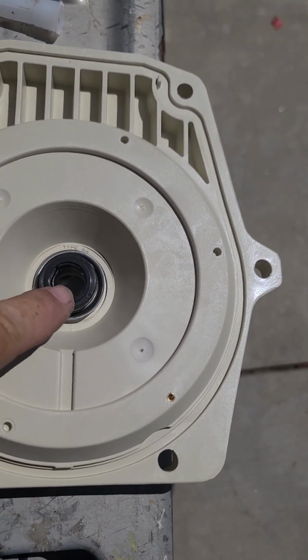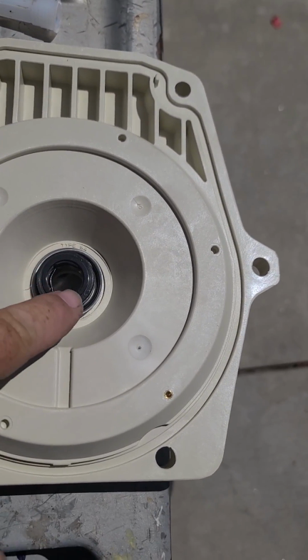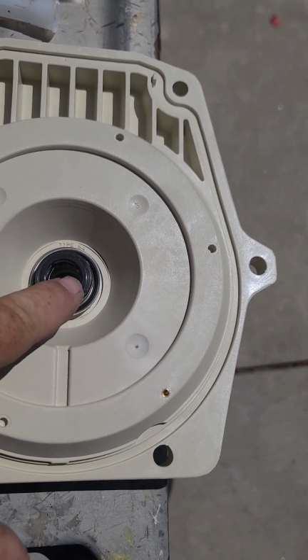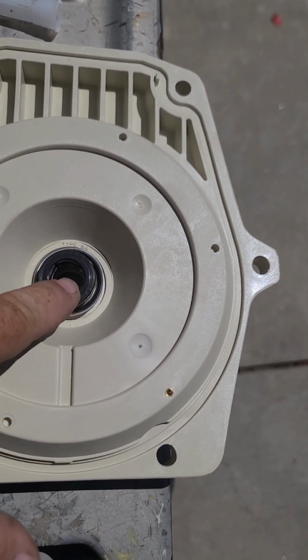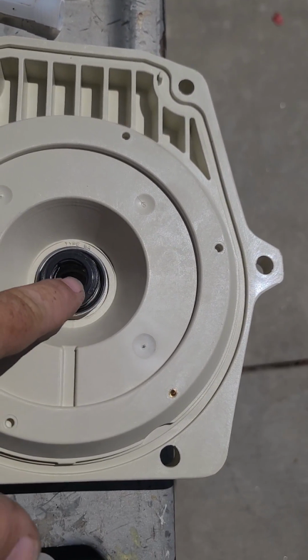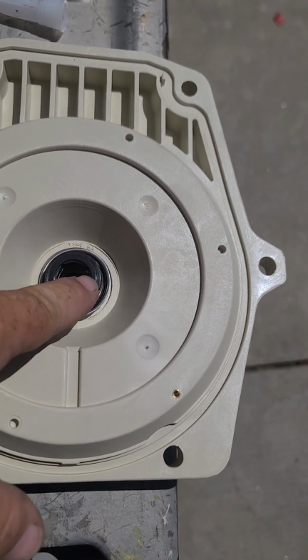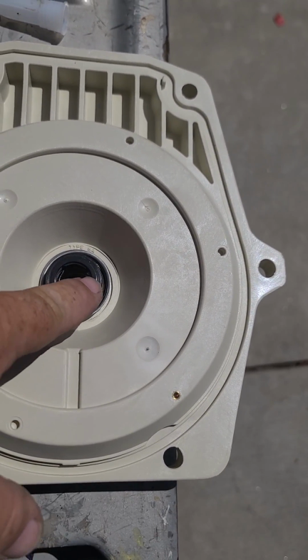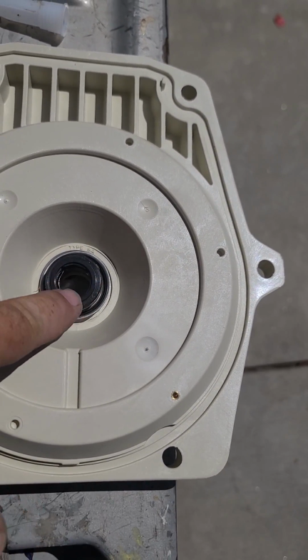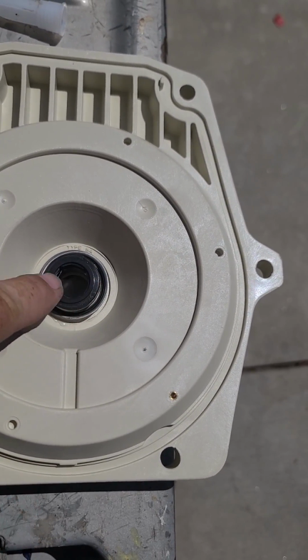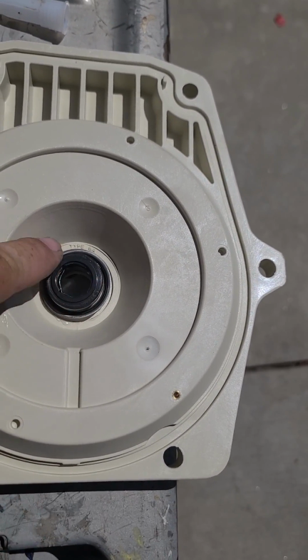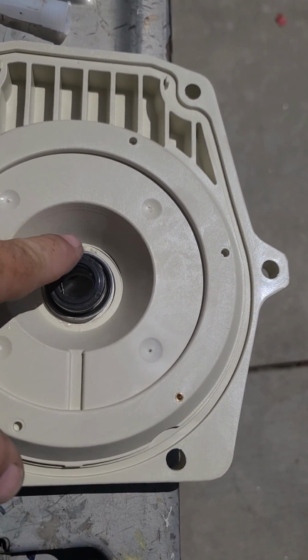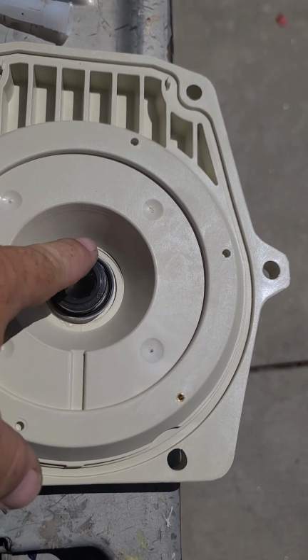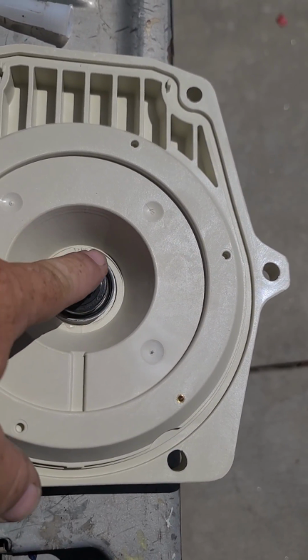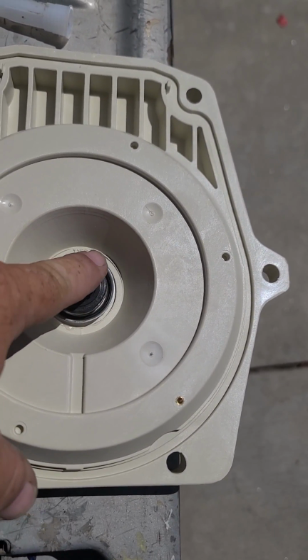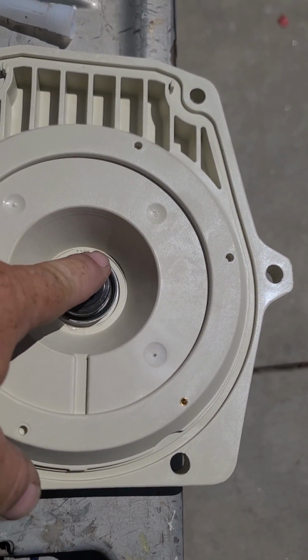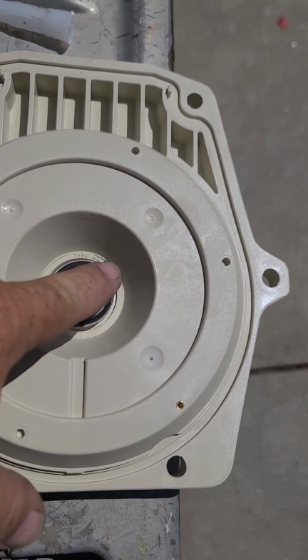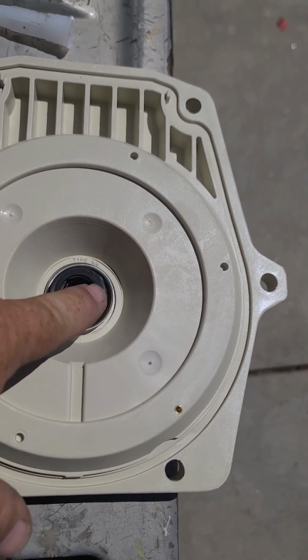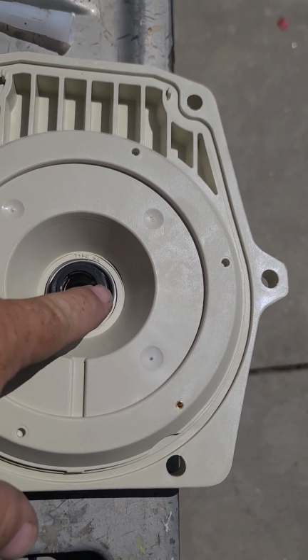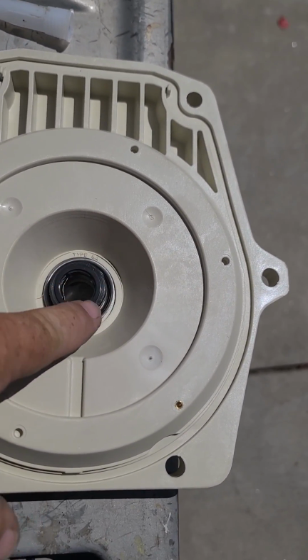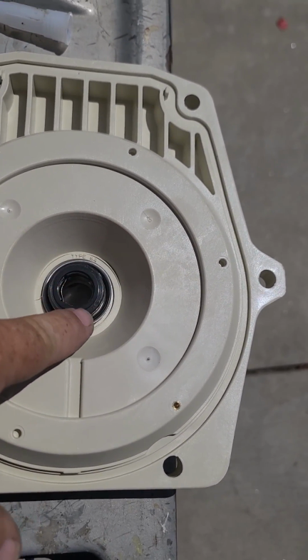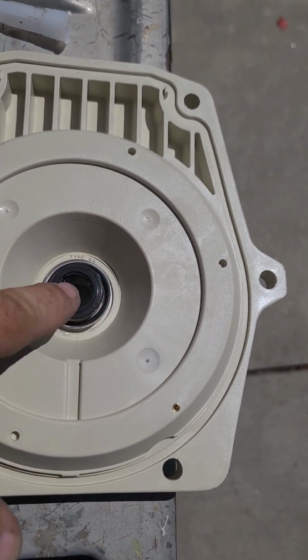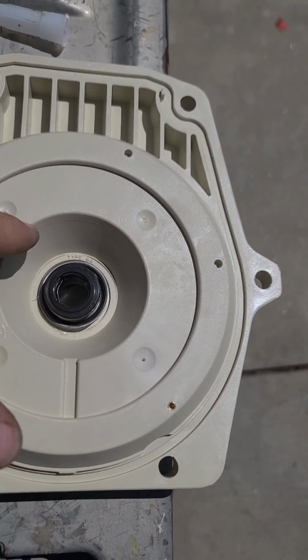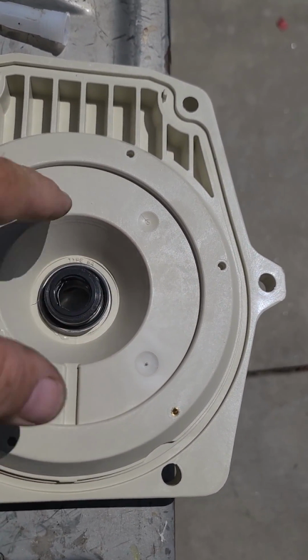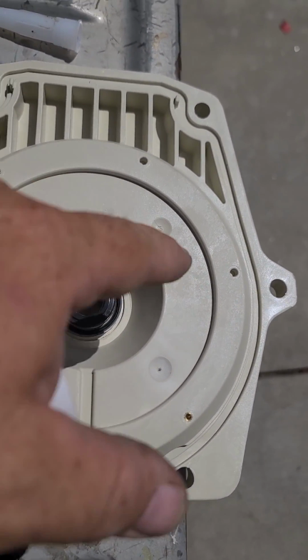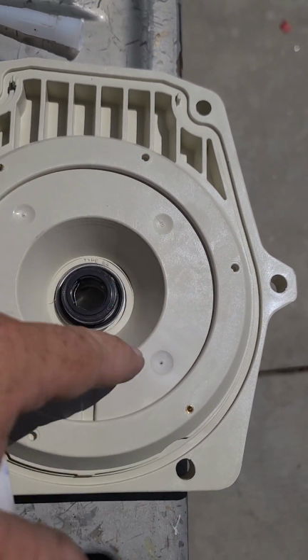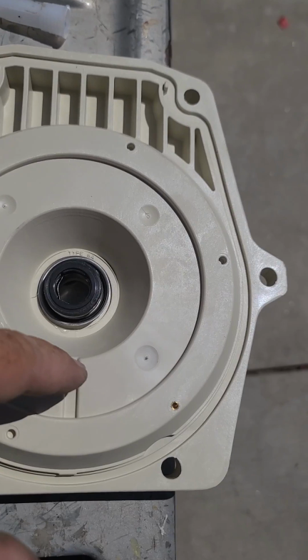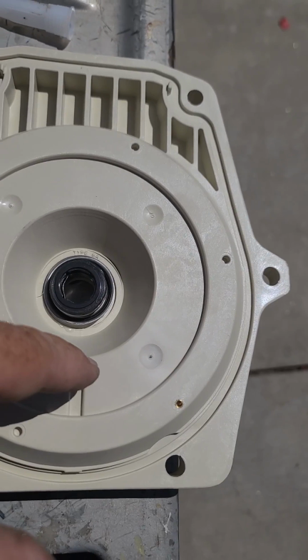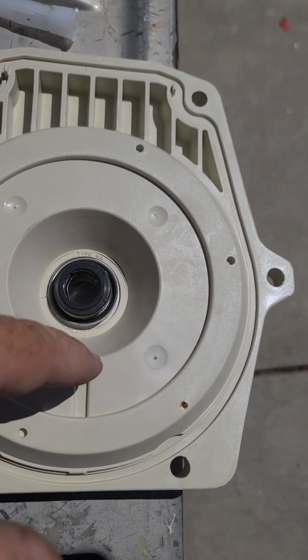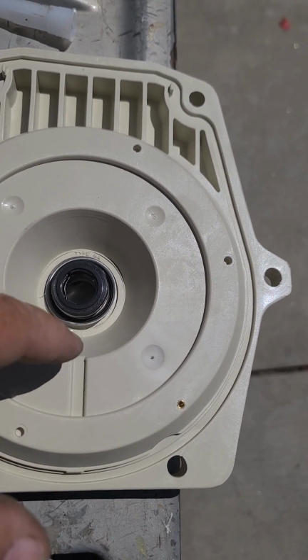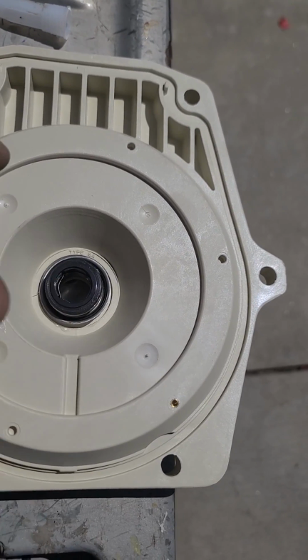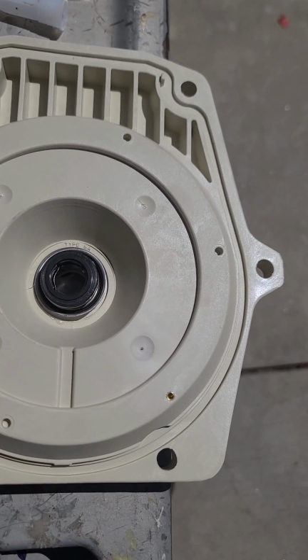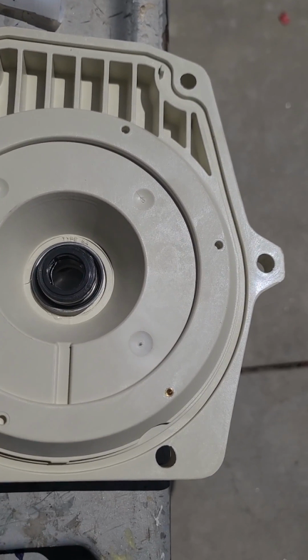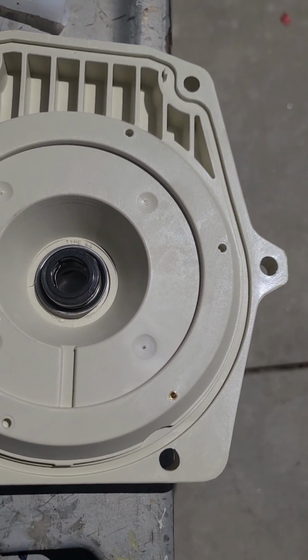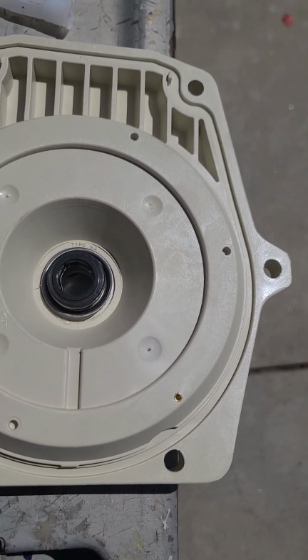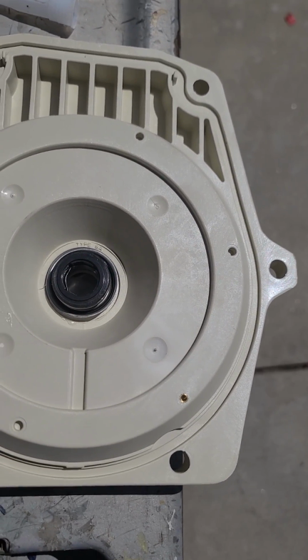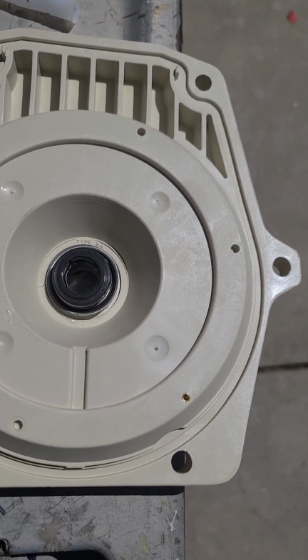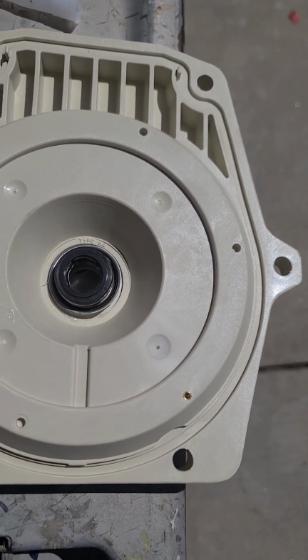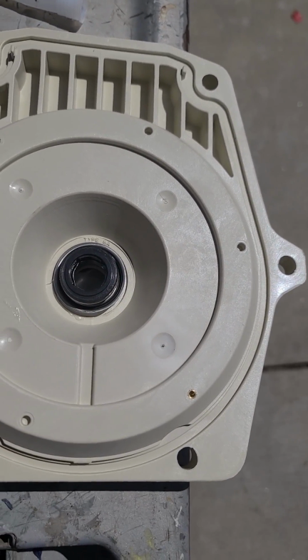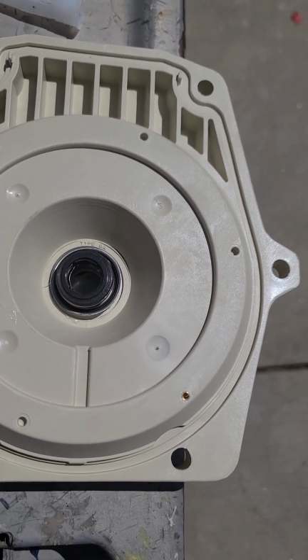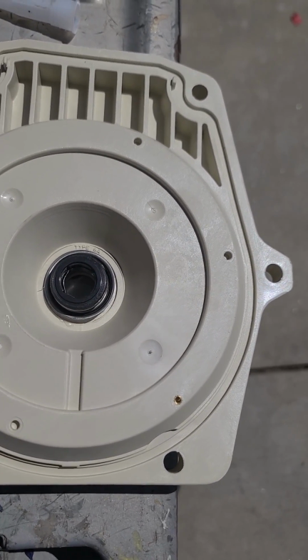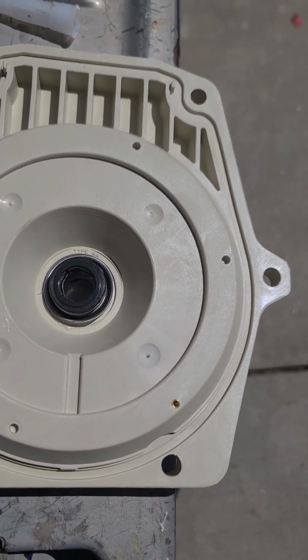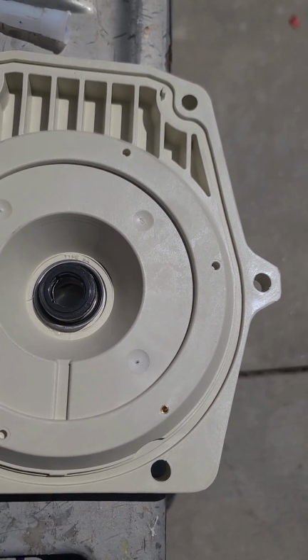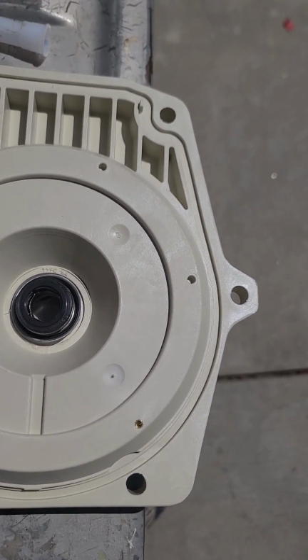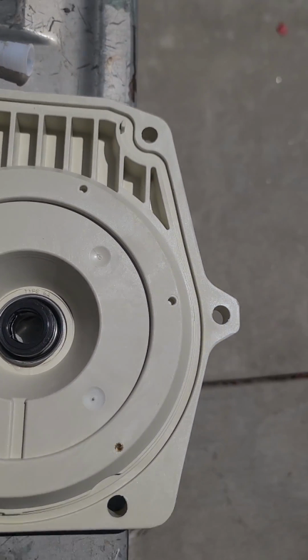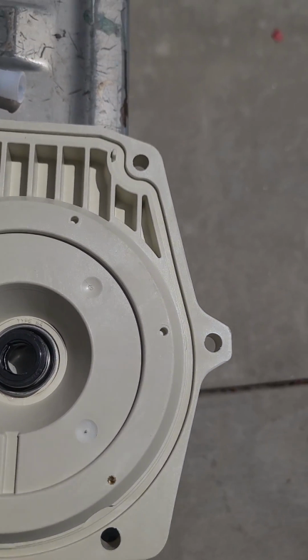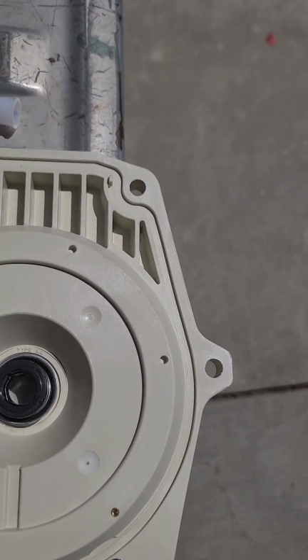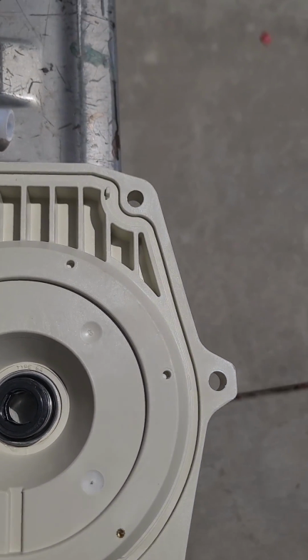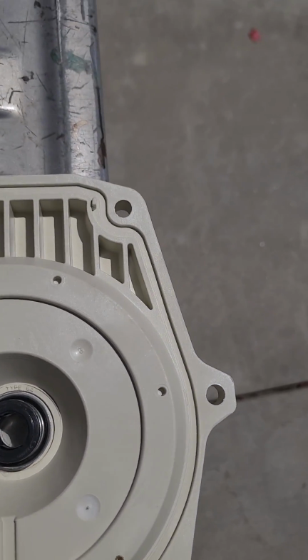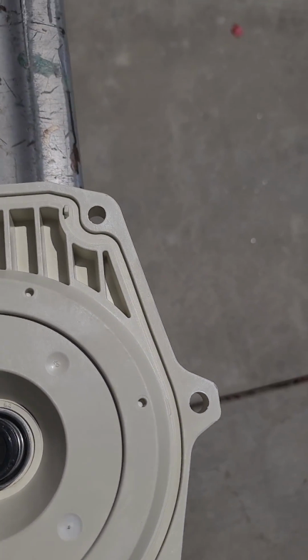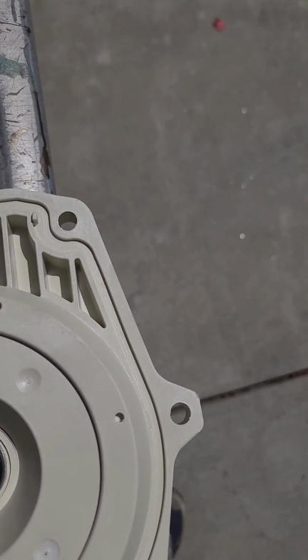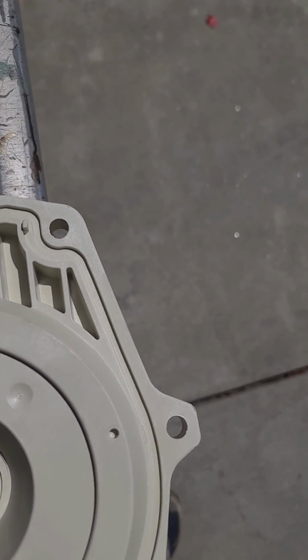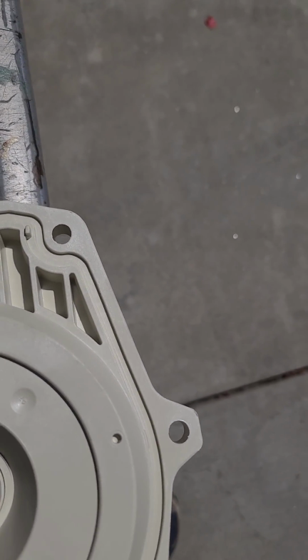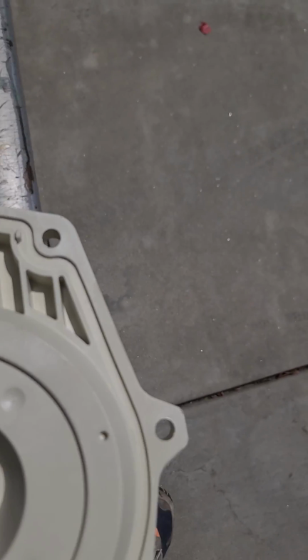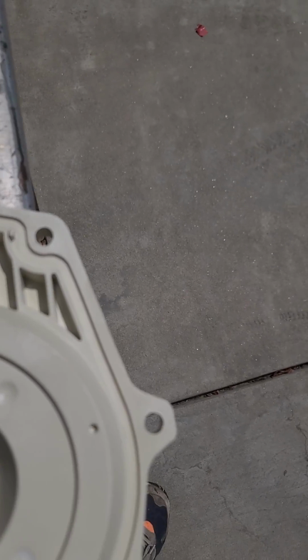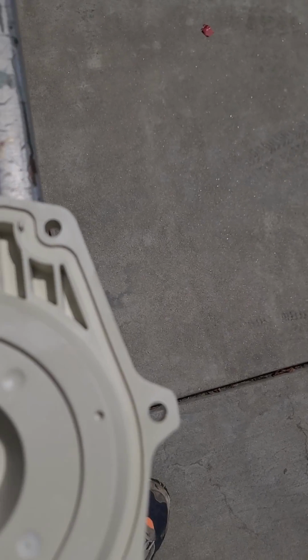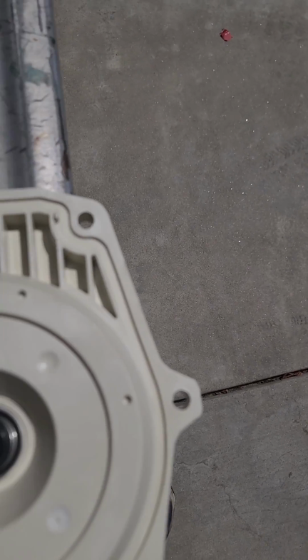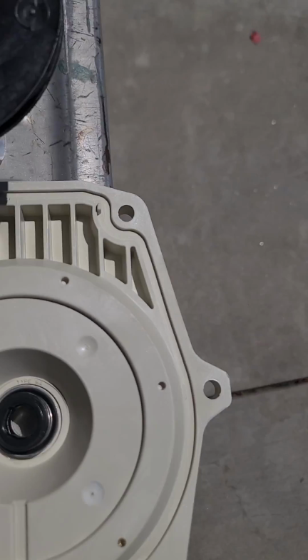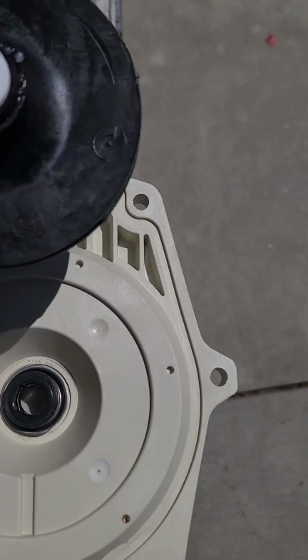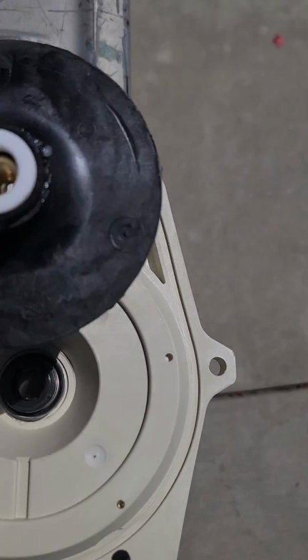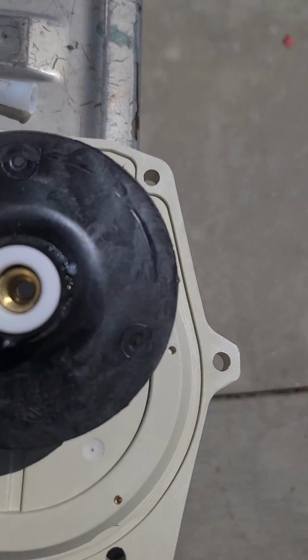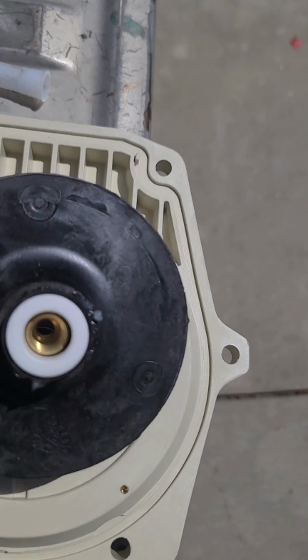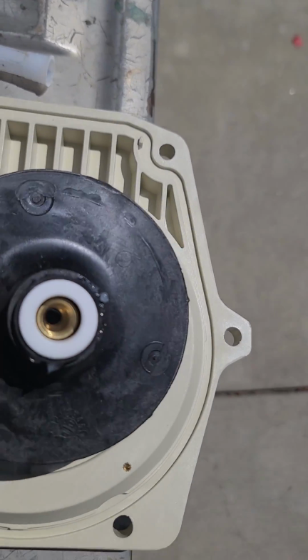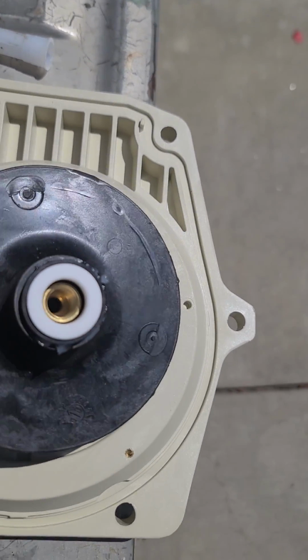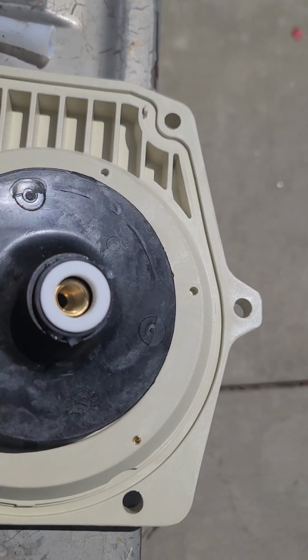Be super careful when you're putting it in, because if the ceramic cracks you'll have to get another one.